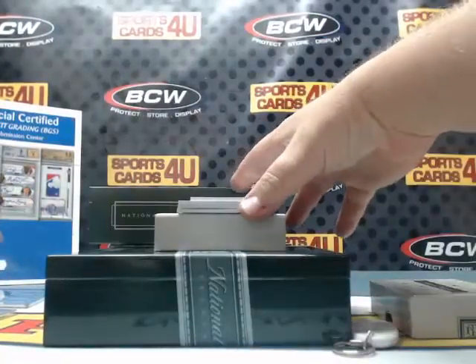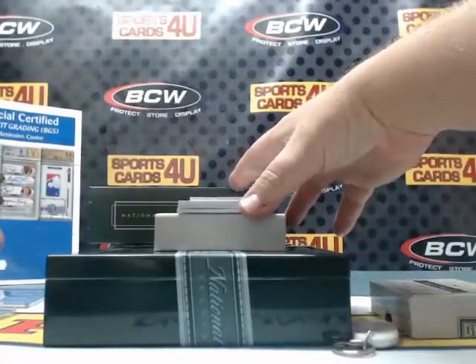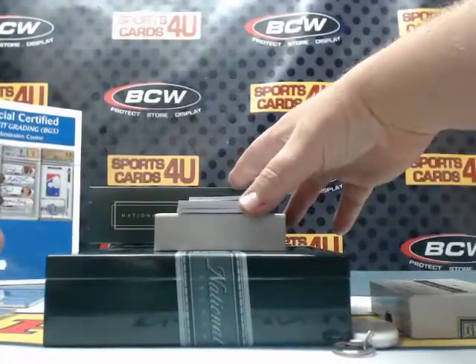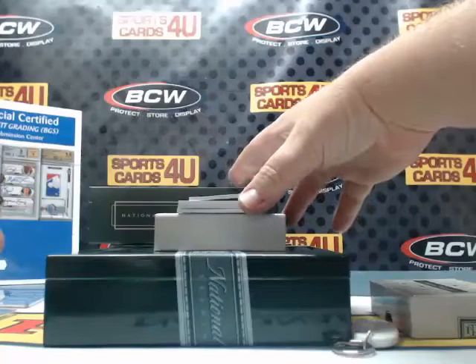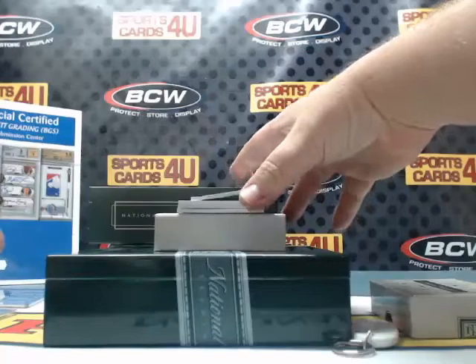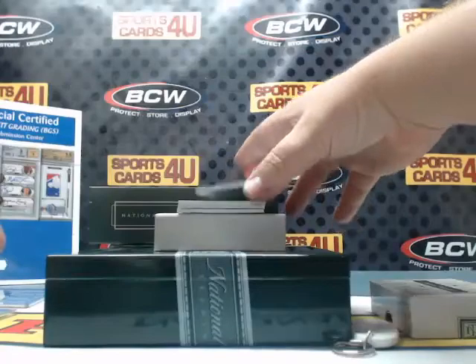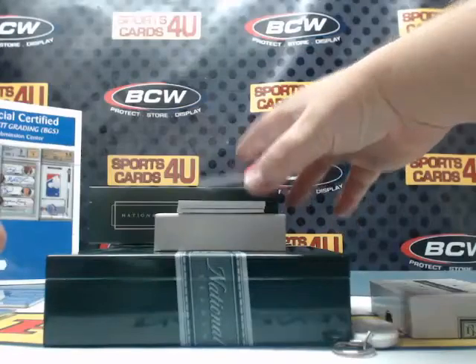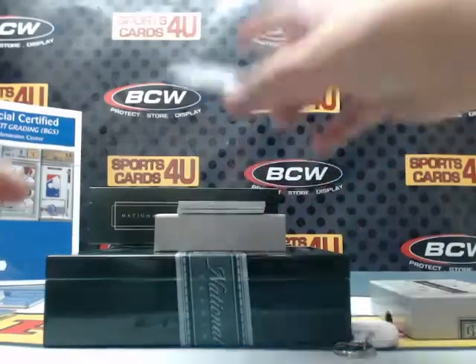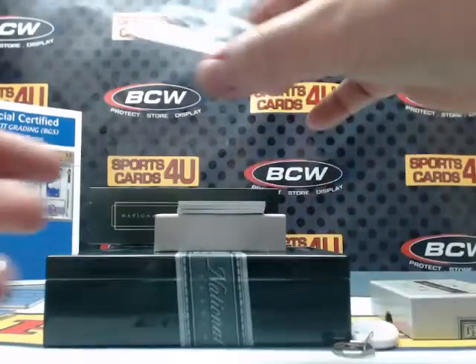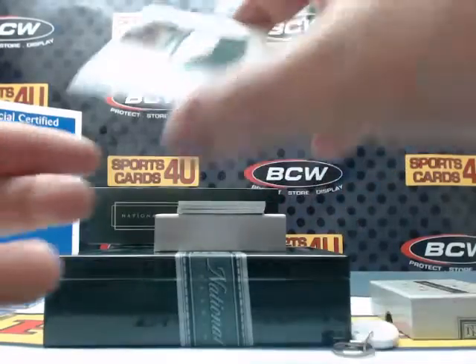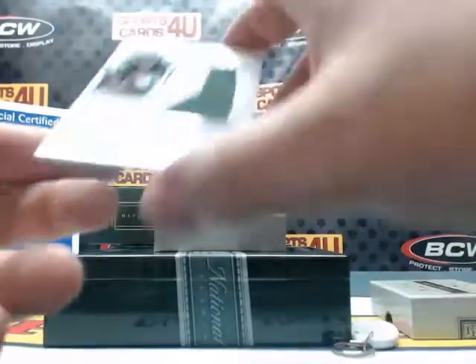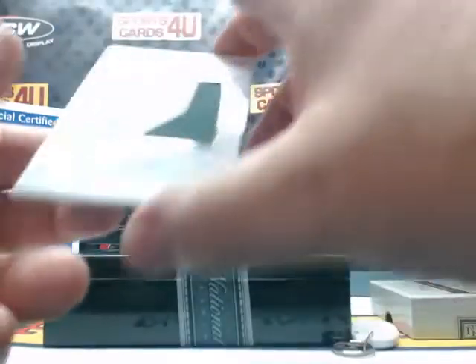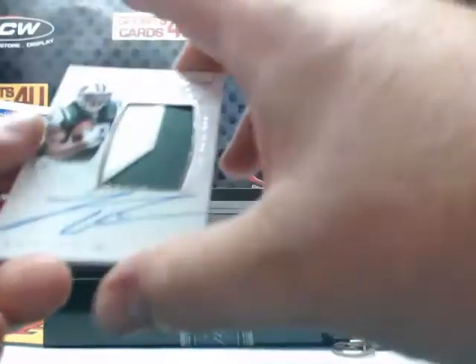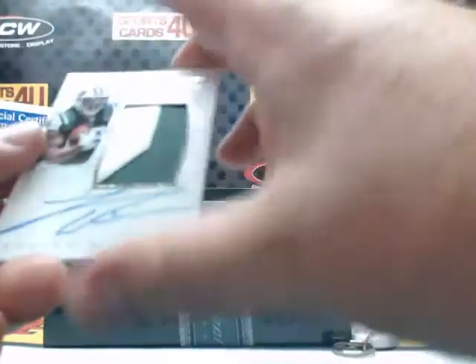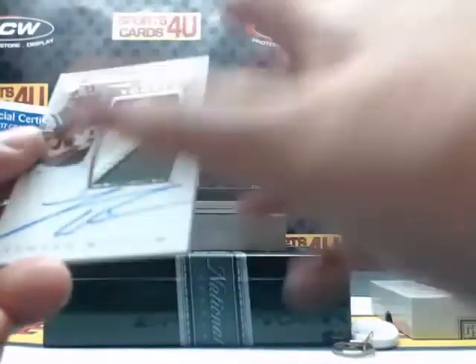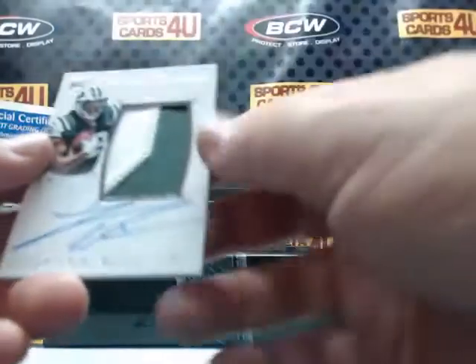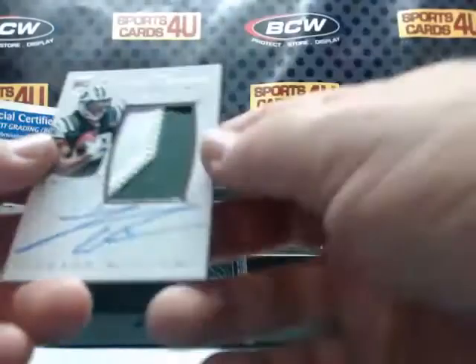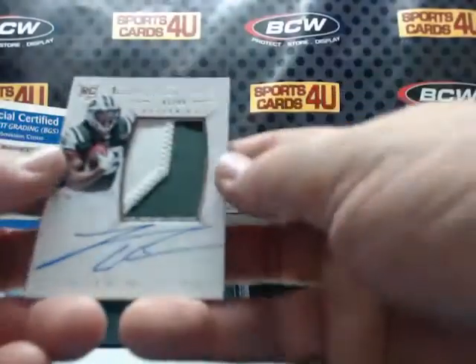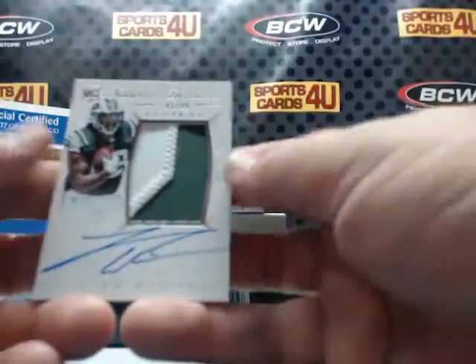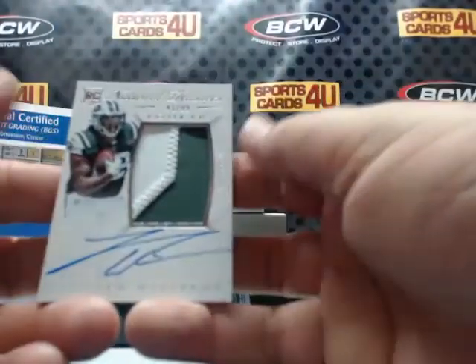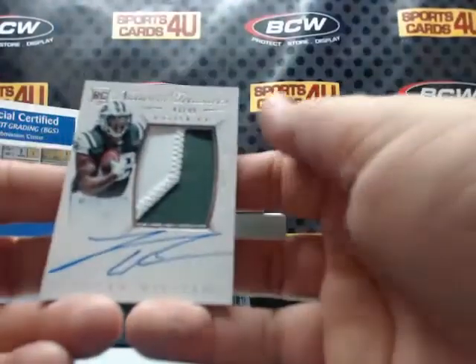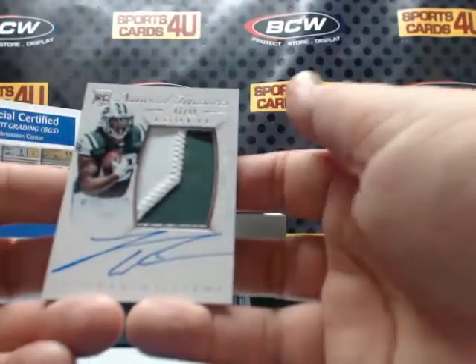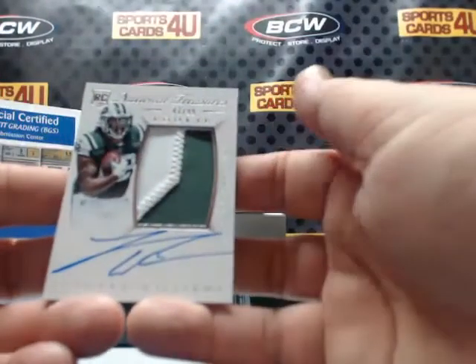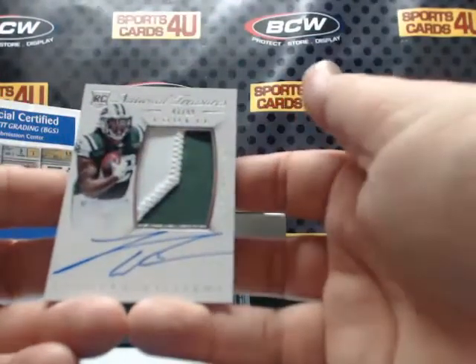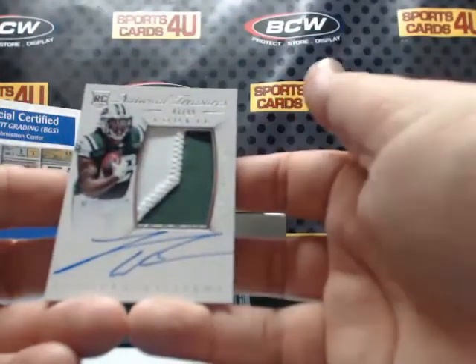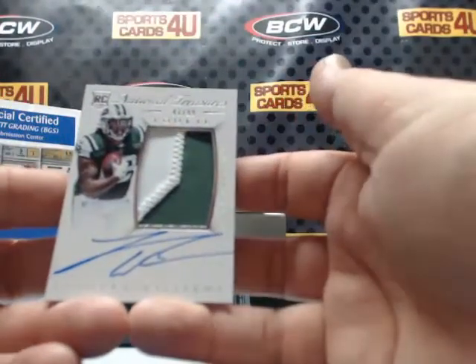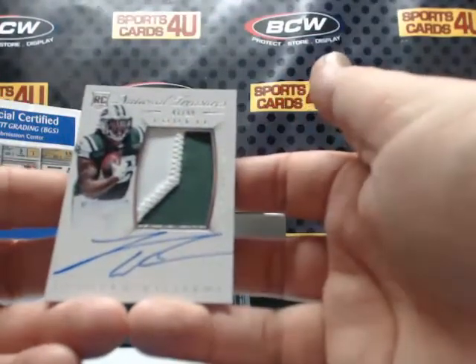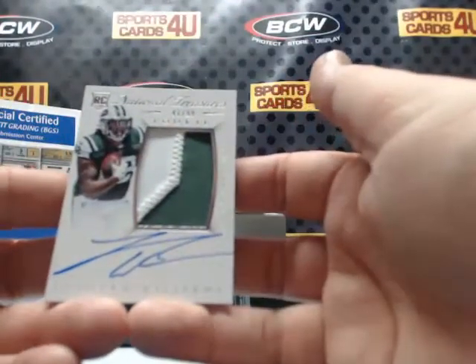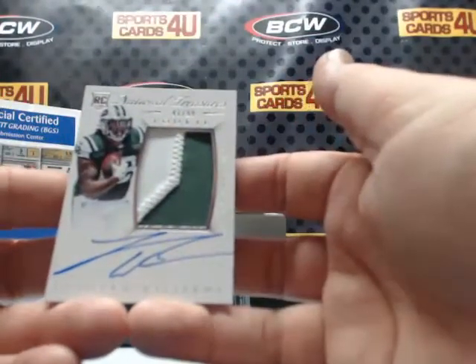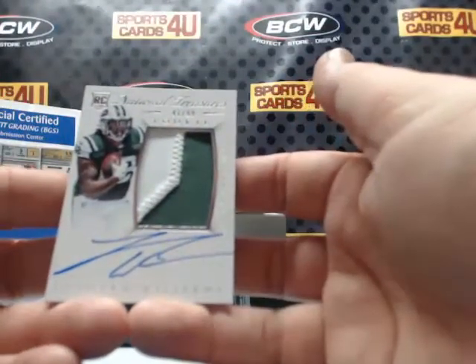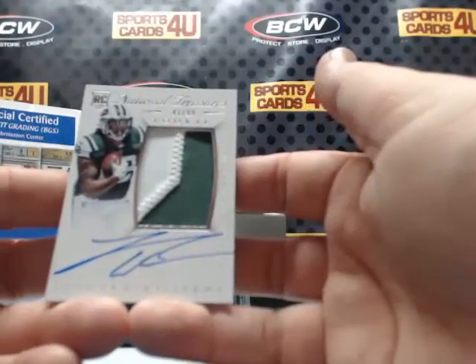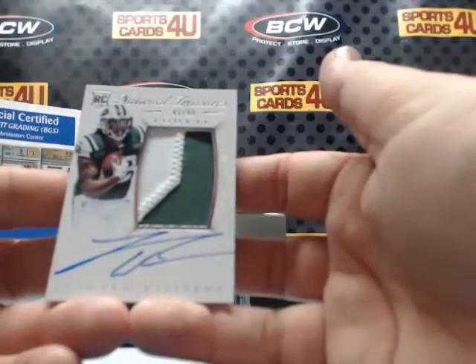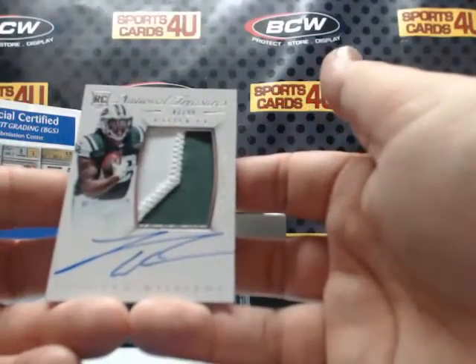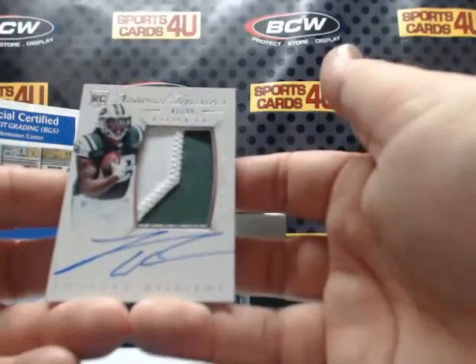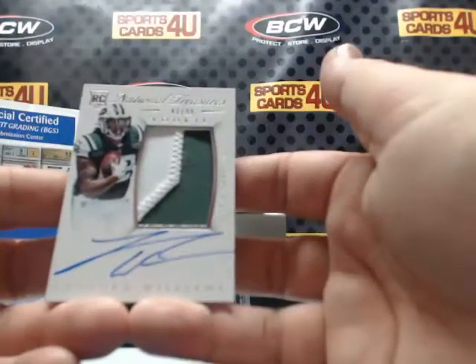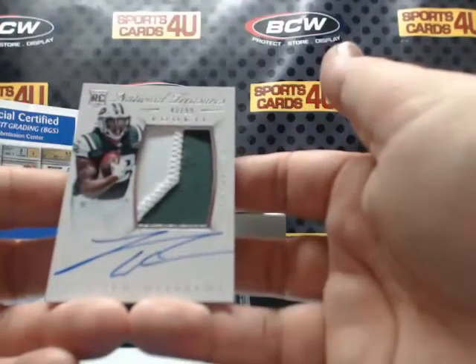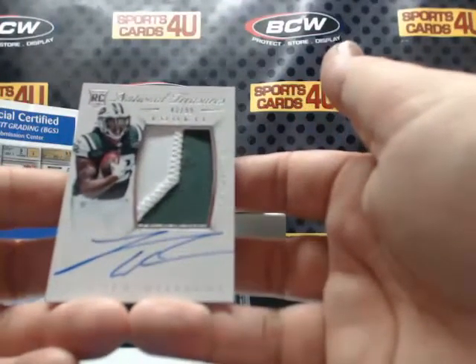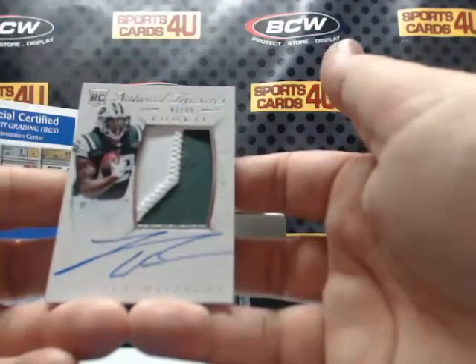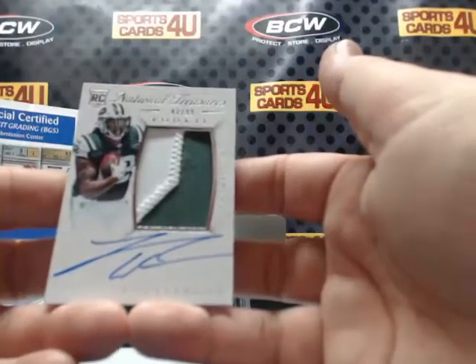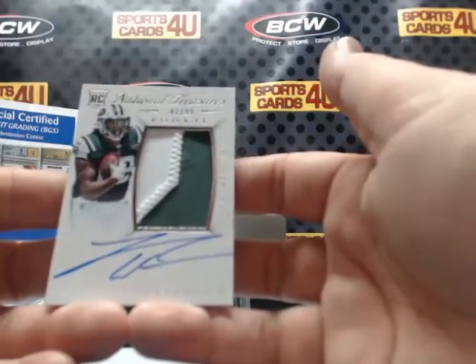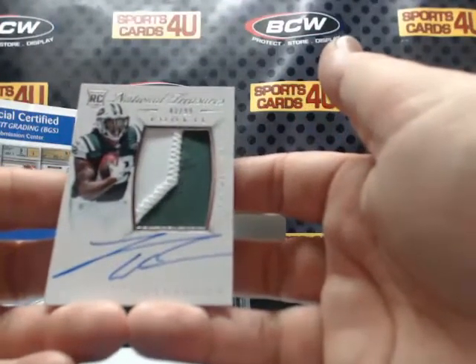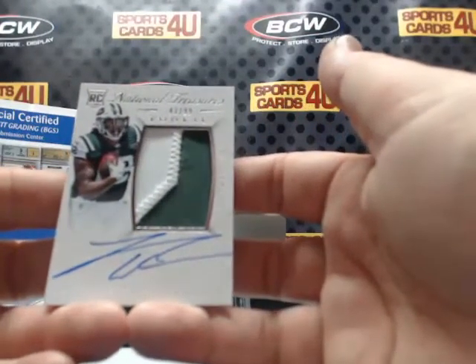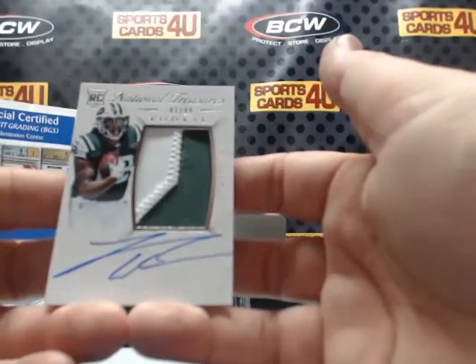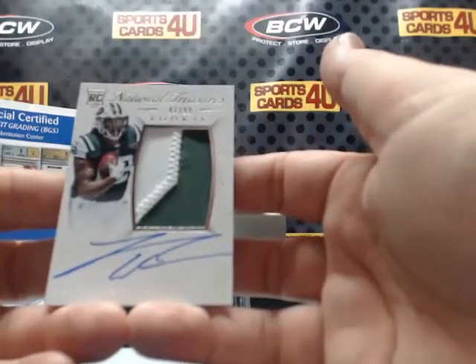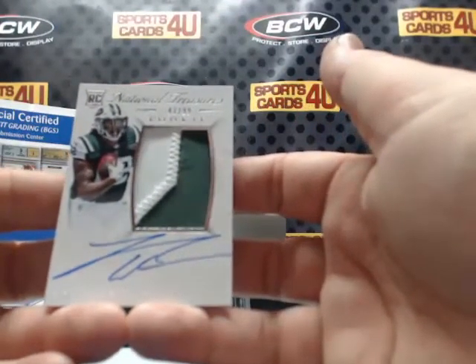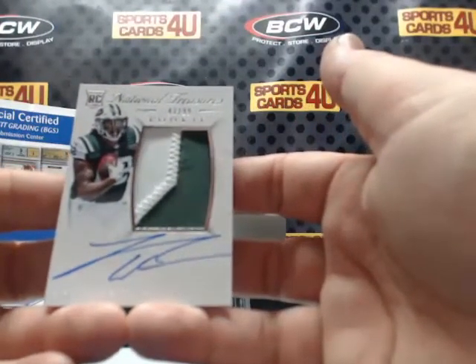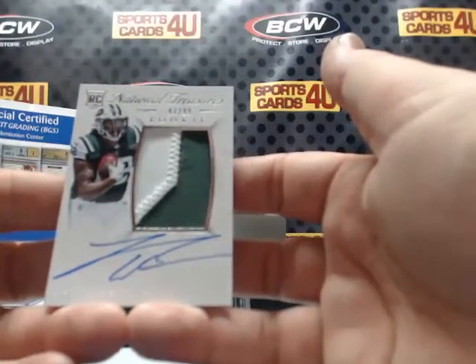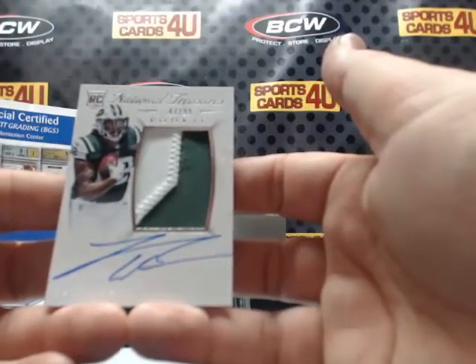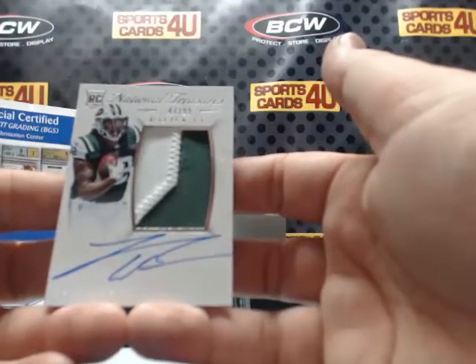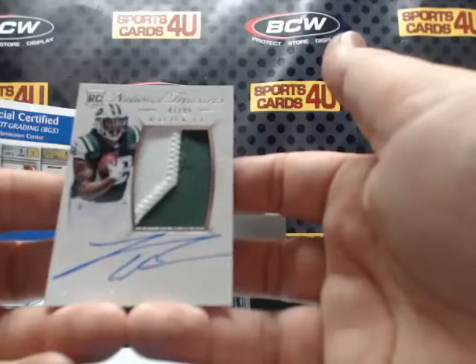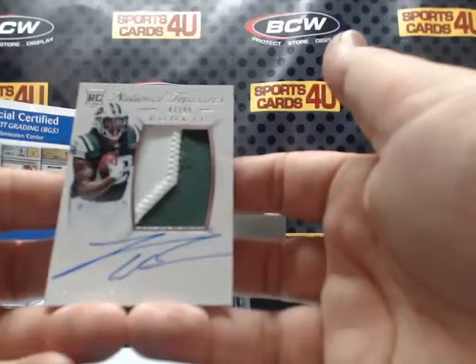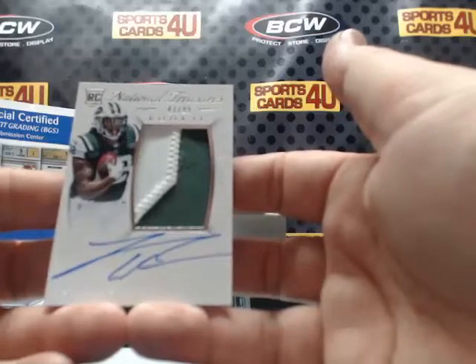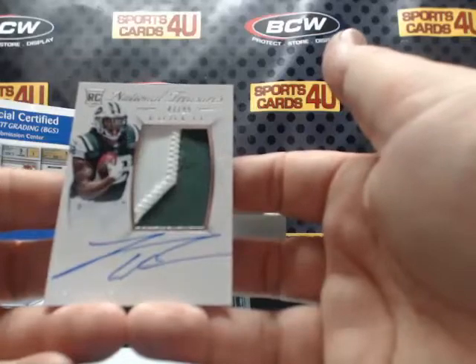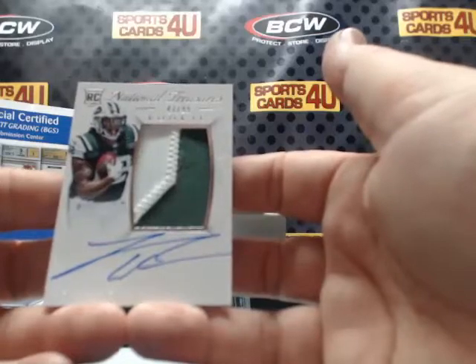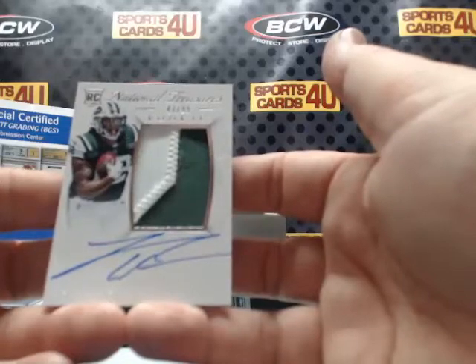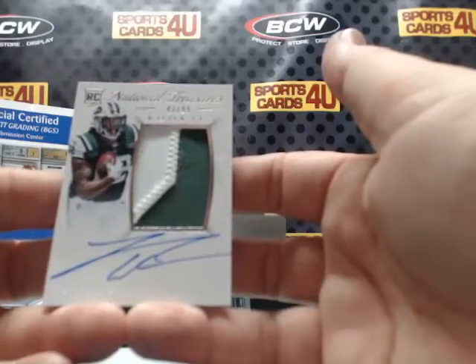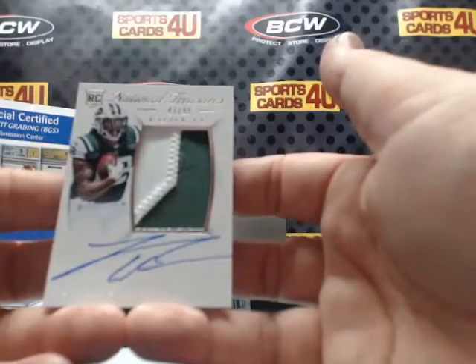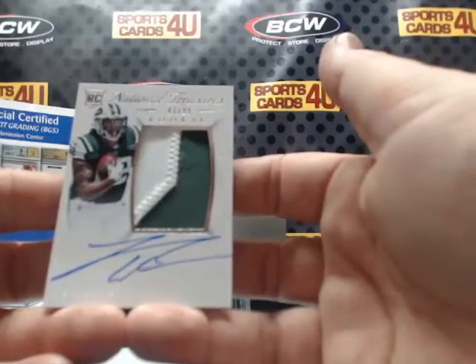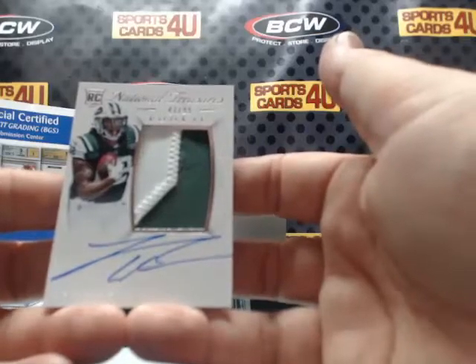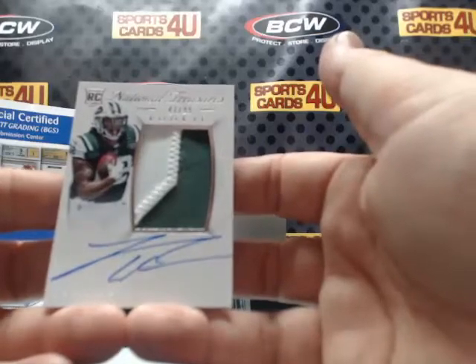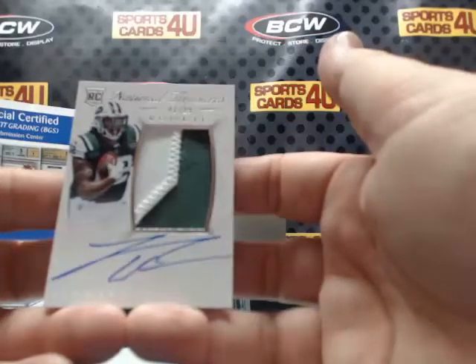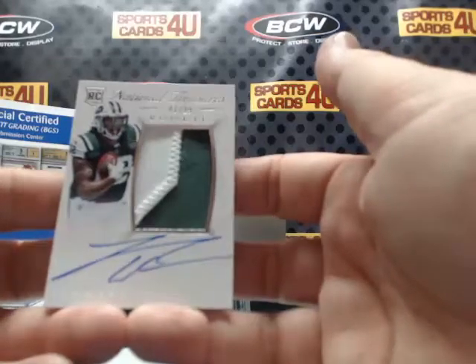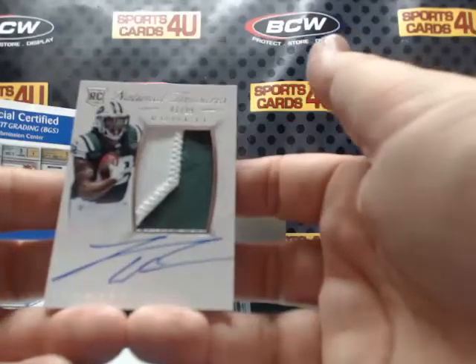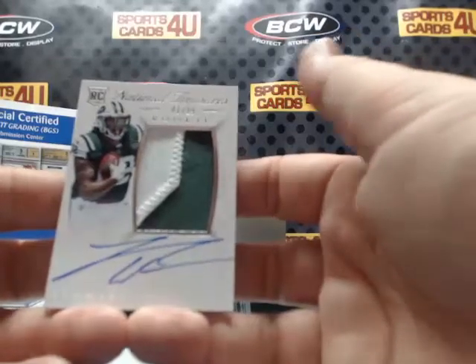47 out of 99 — rookie two-color patch autograph for the New York Jets: Leonard Williams.